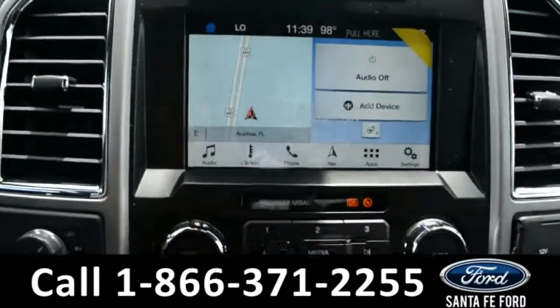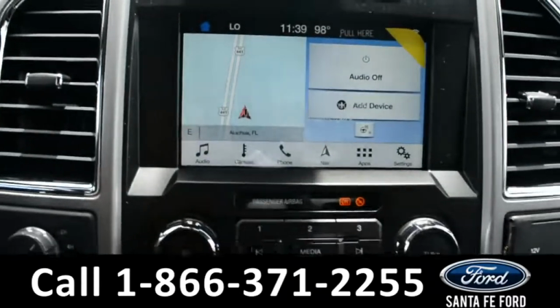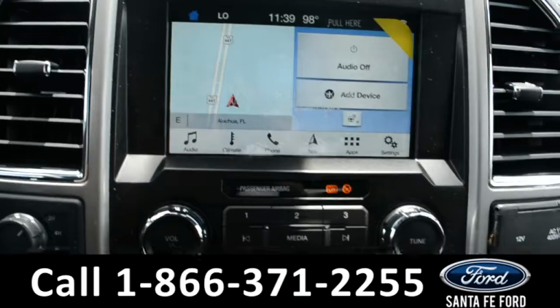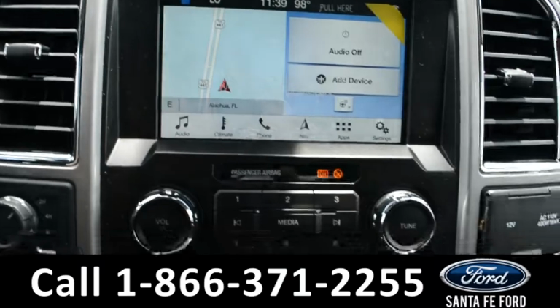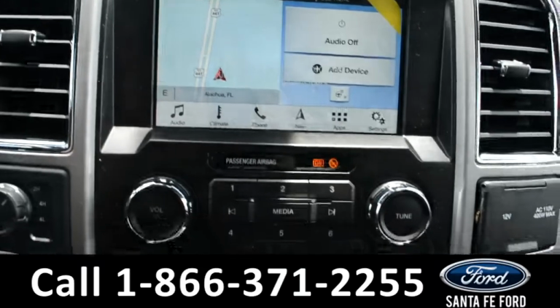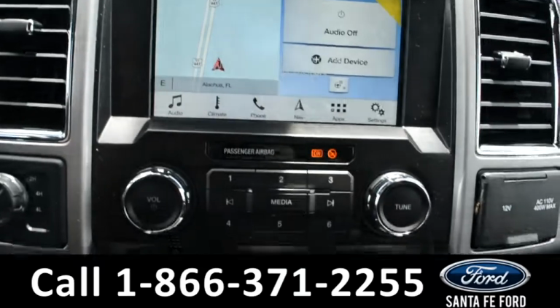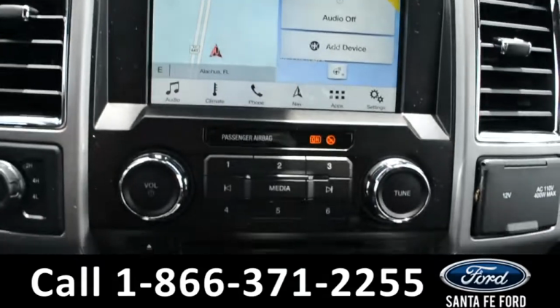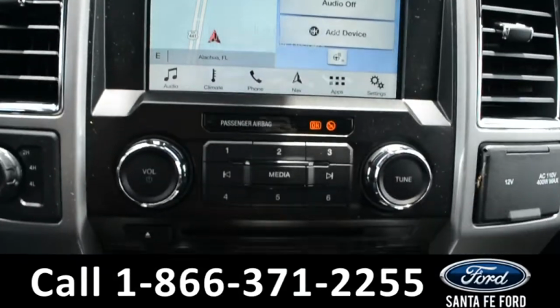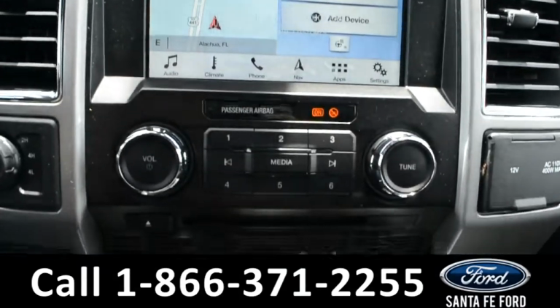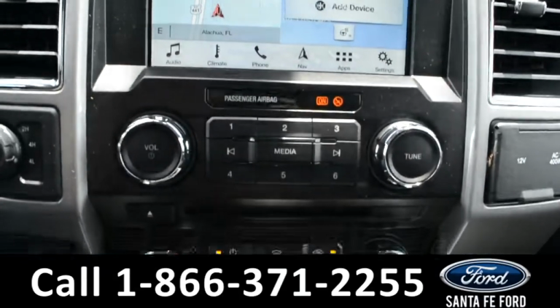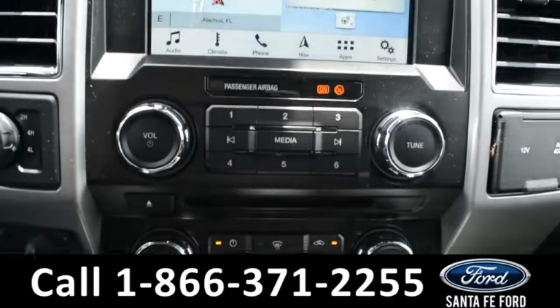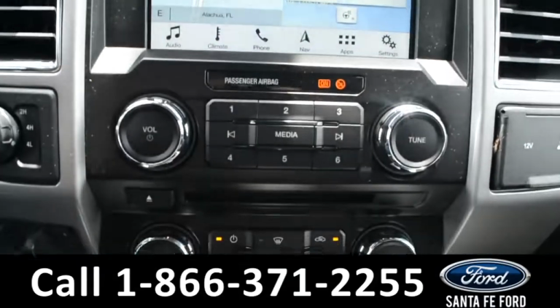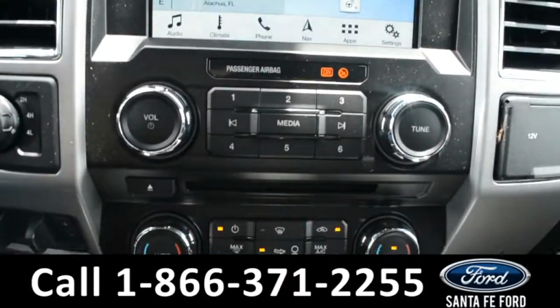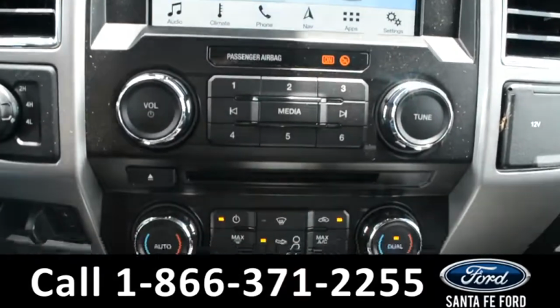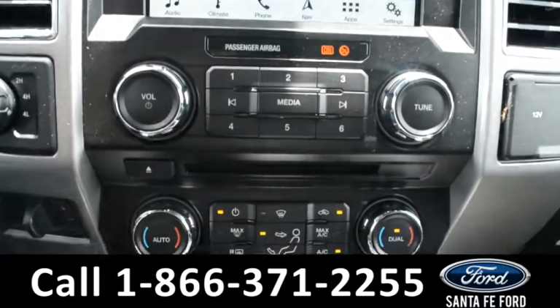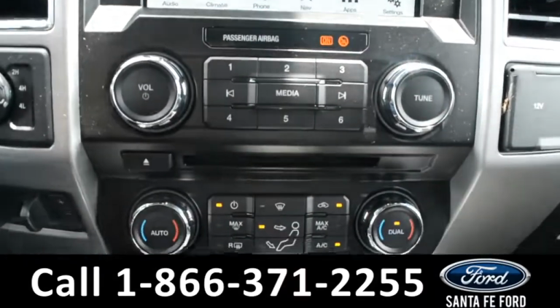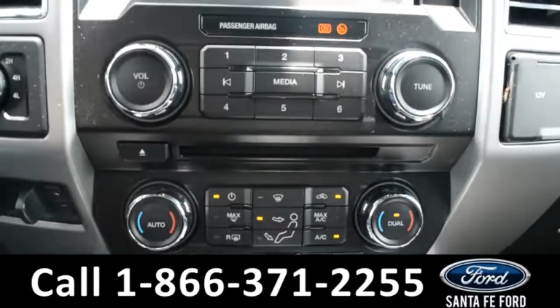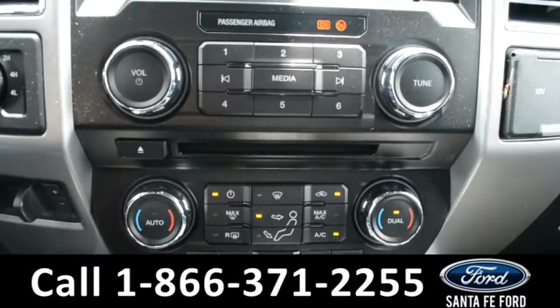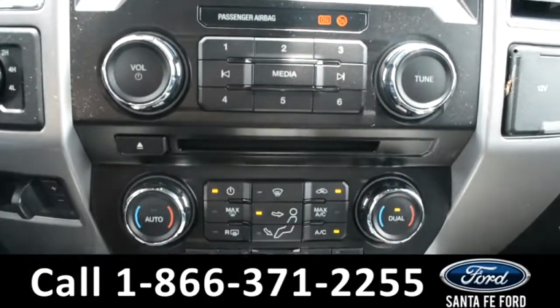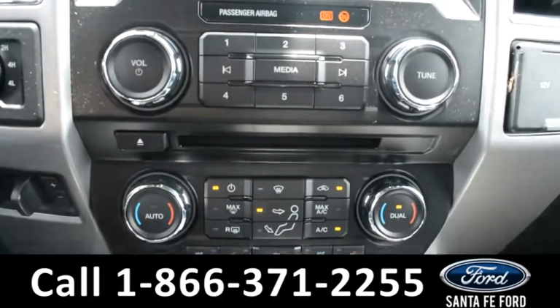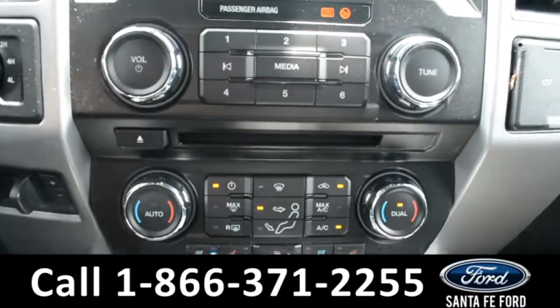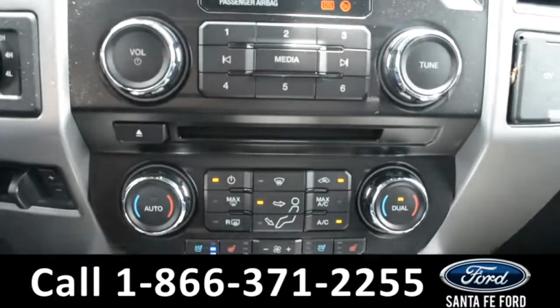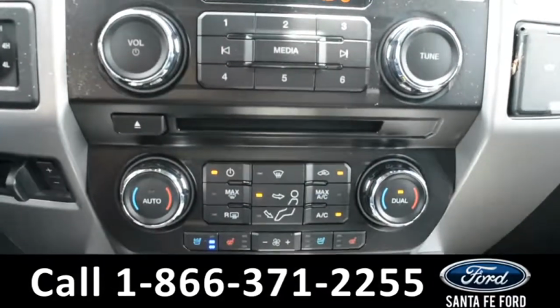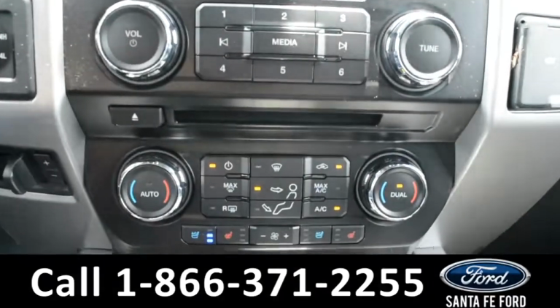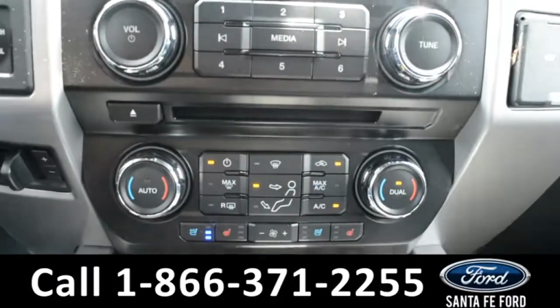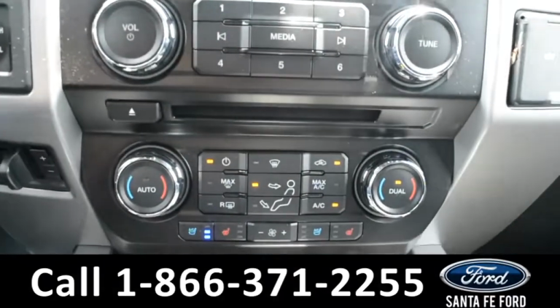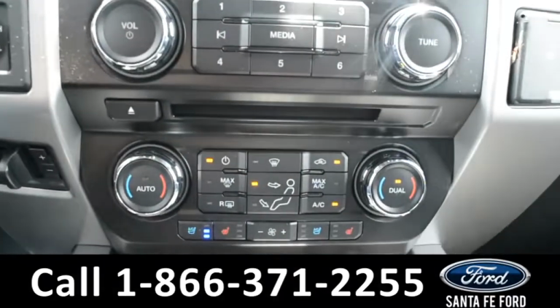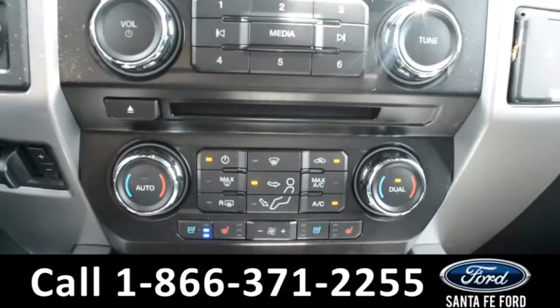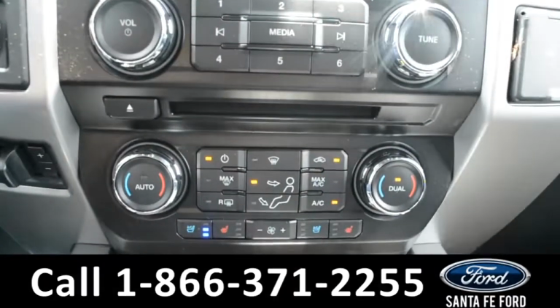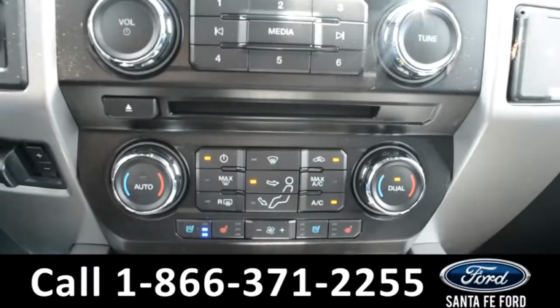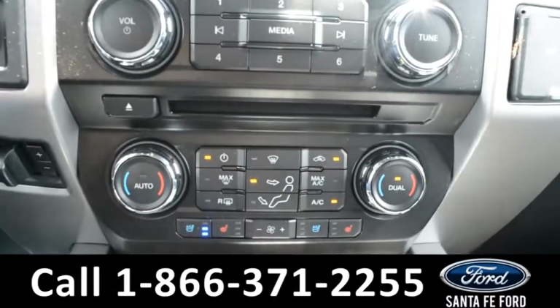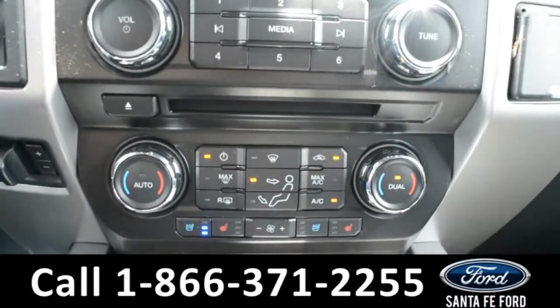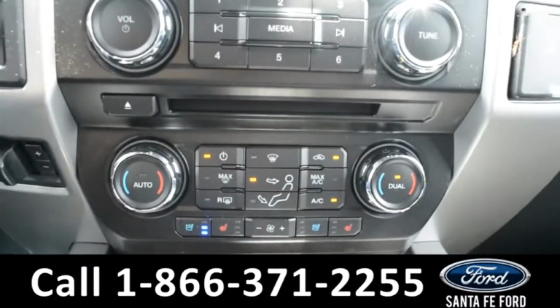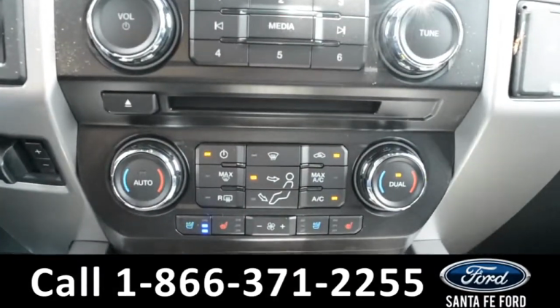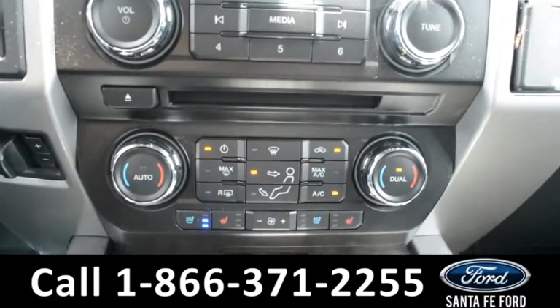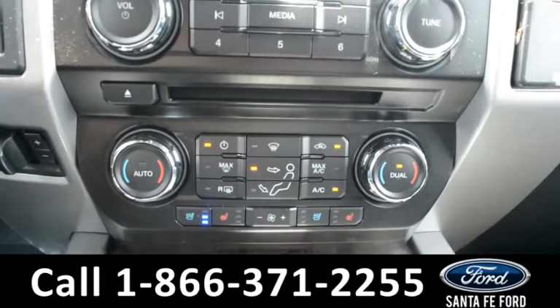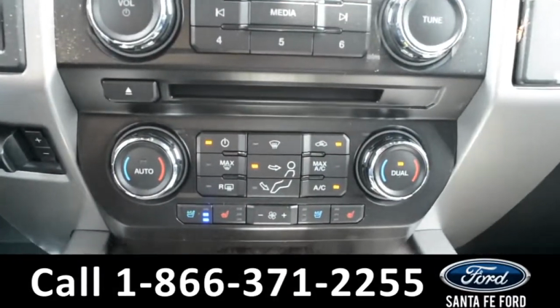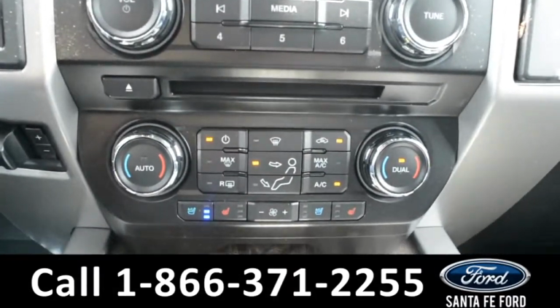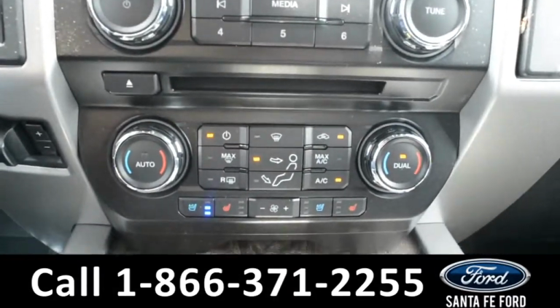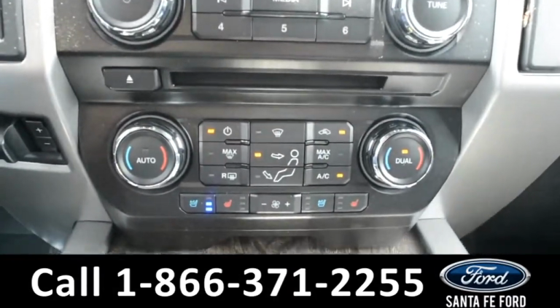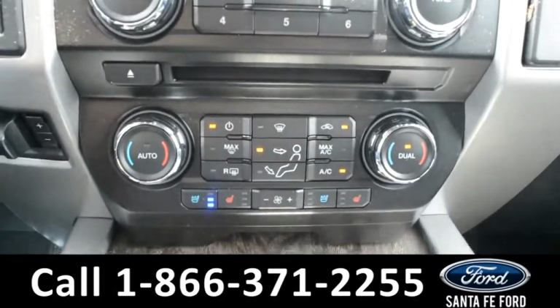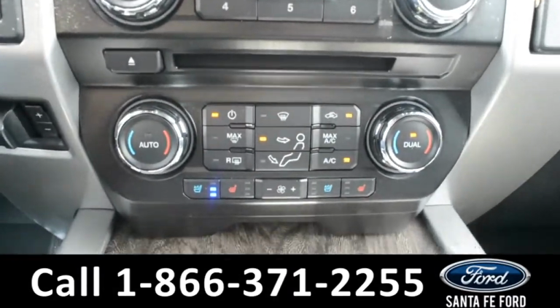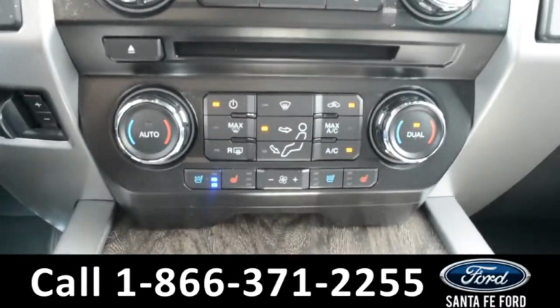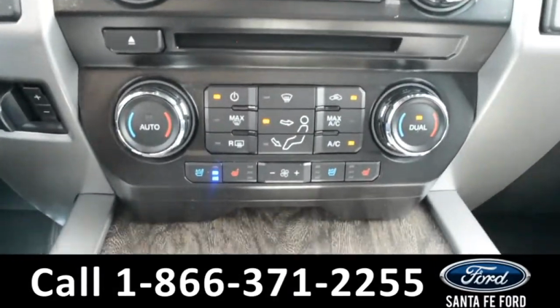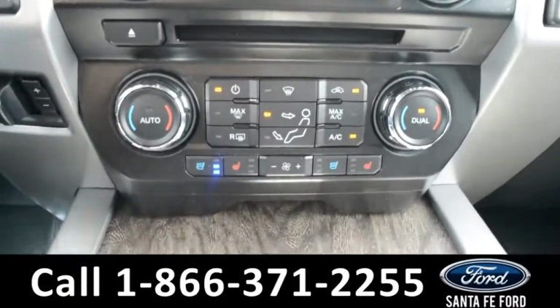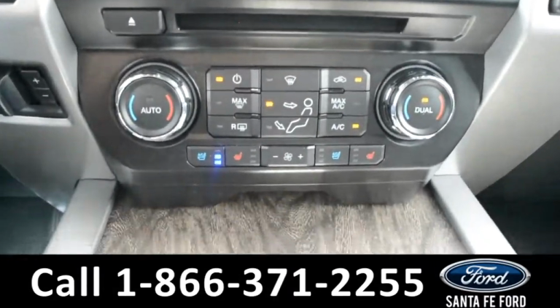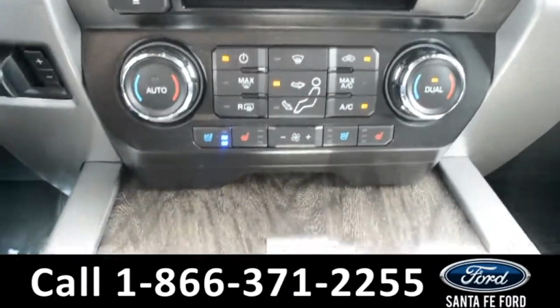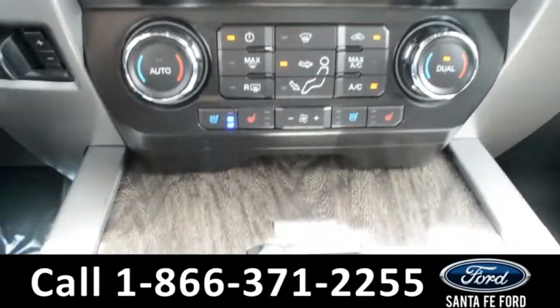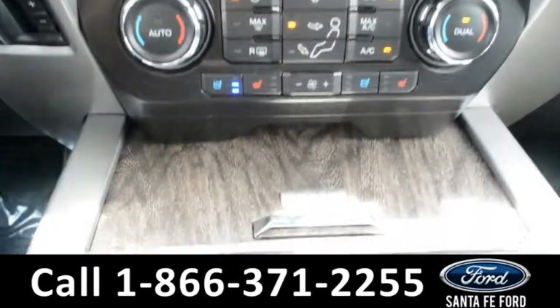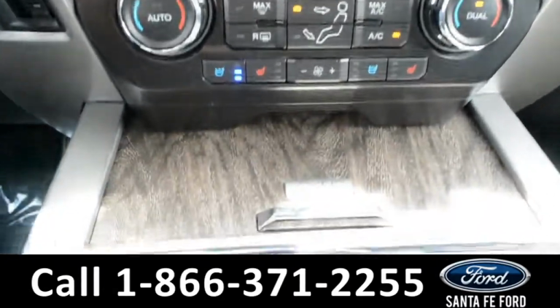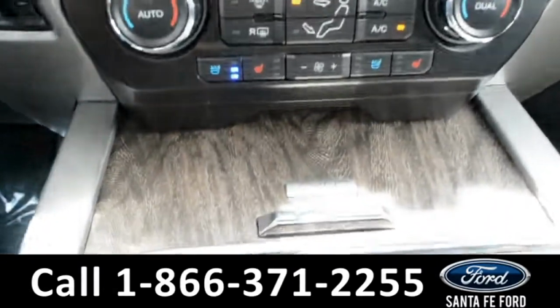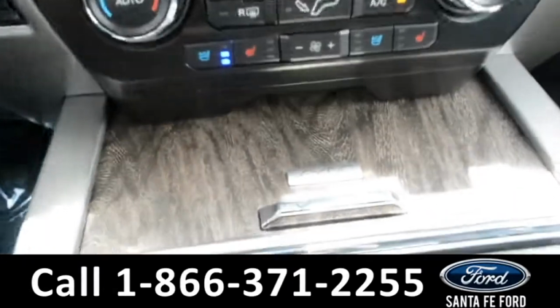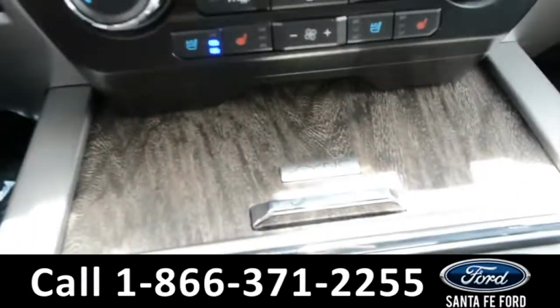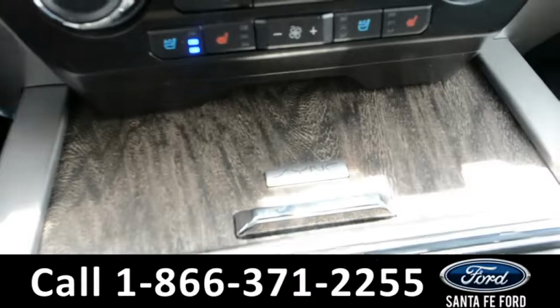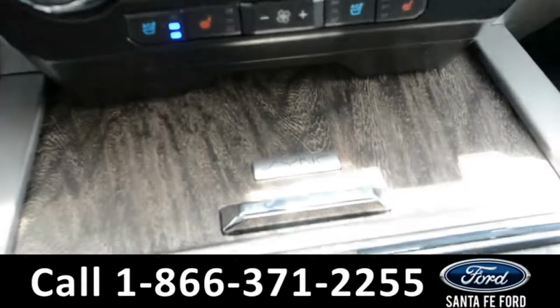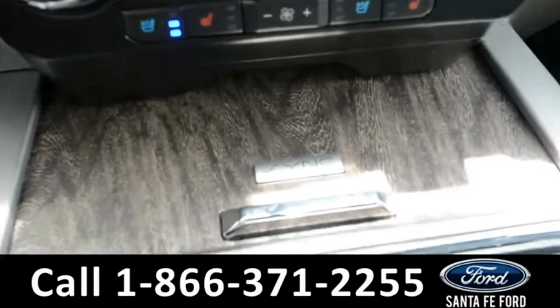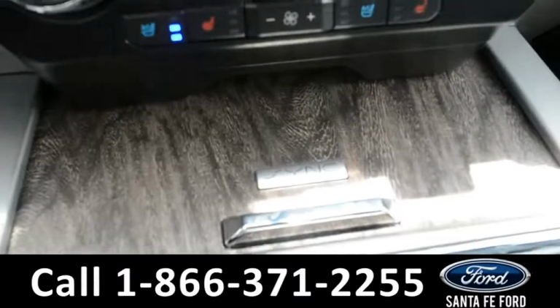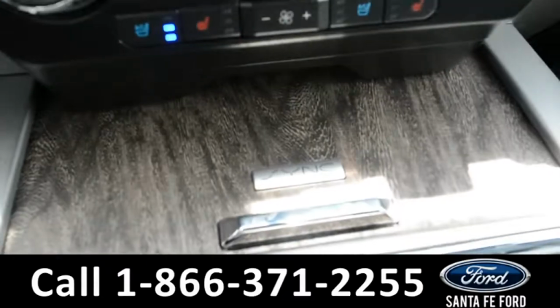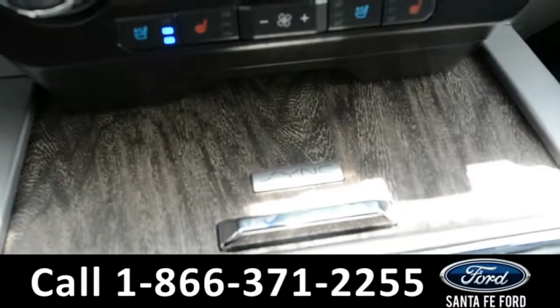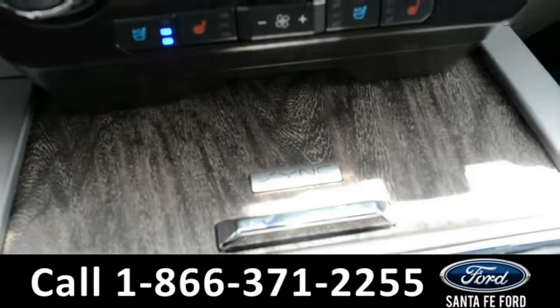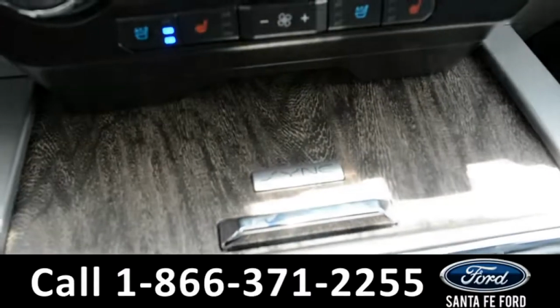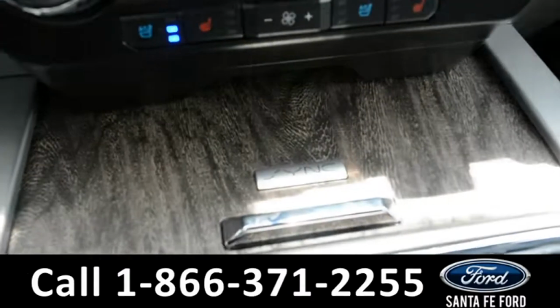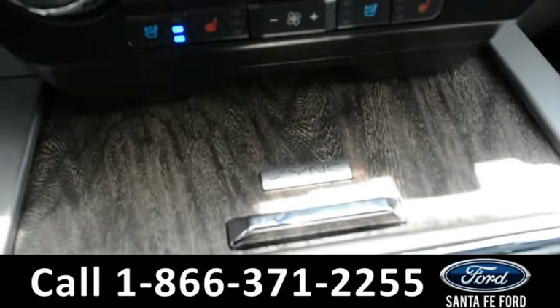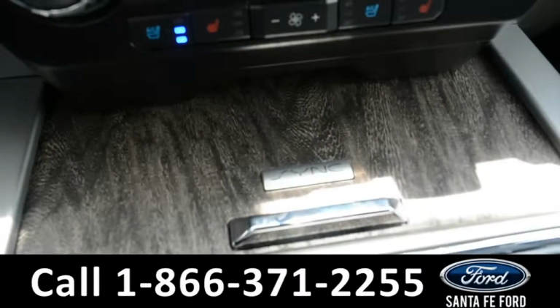This vehicle does have dual climate controls, as well as heated and cooled front seats. It also comes with Sync by Microsoft.